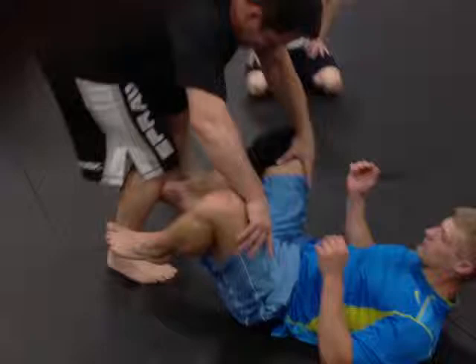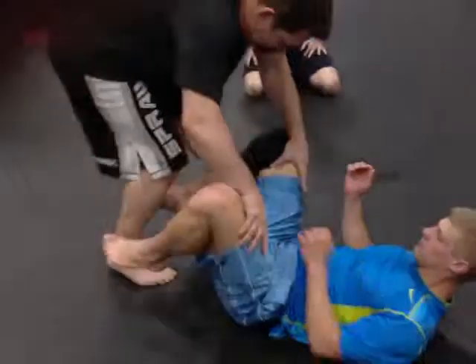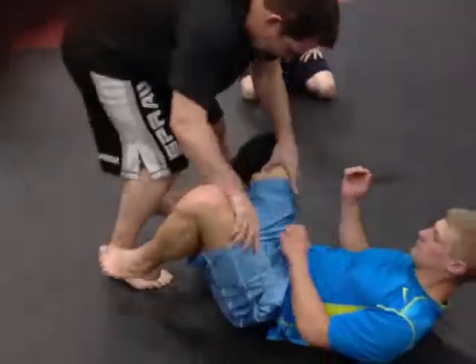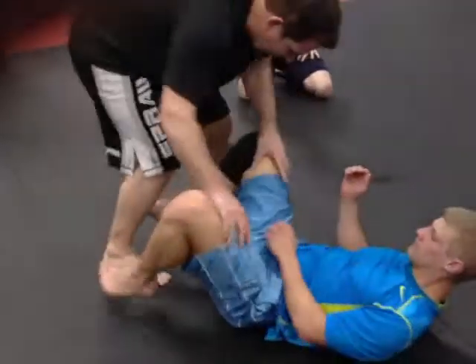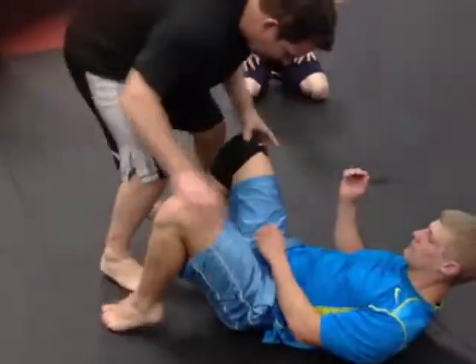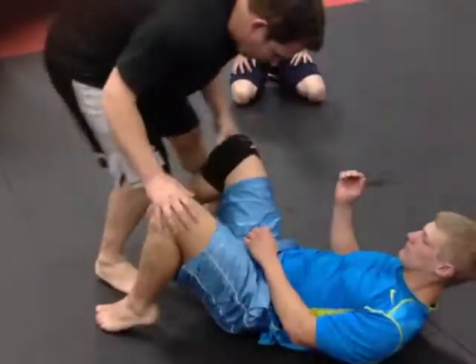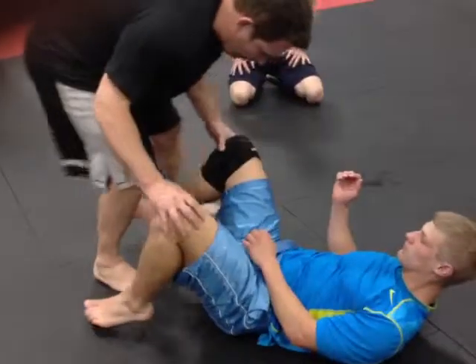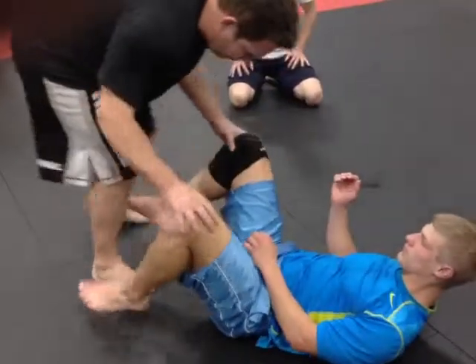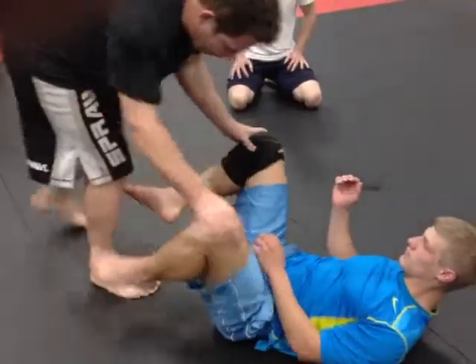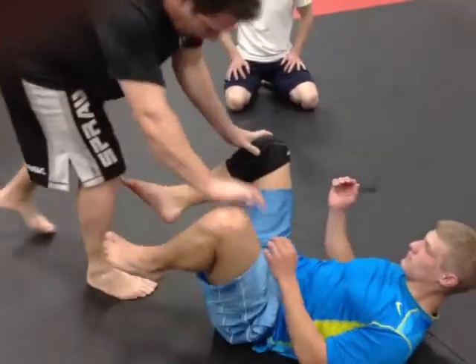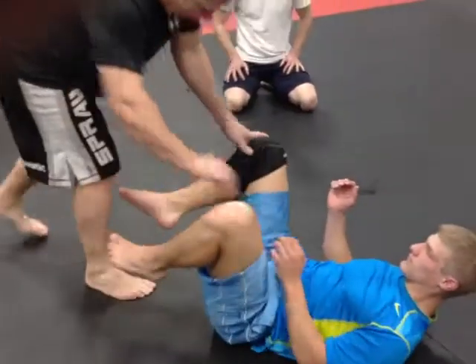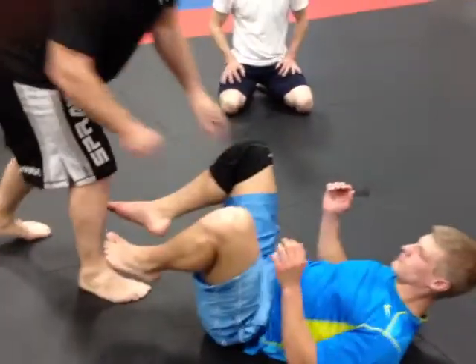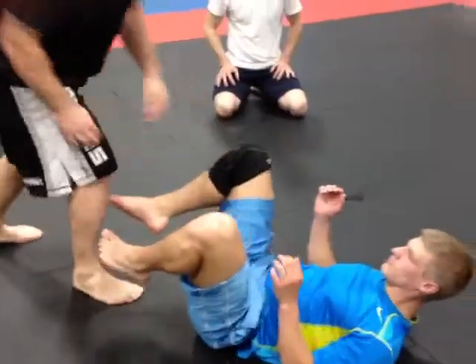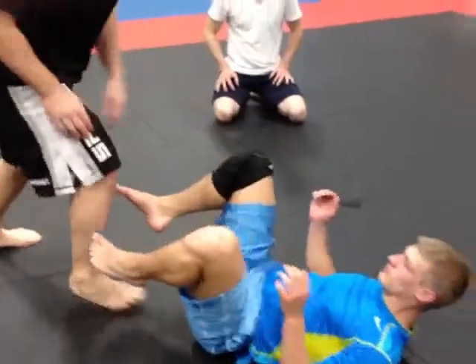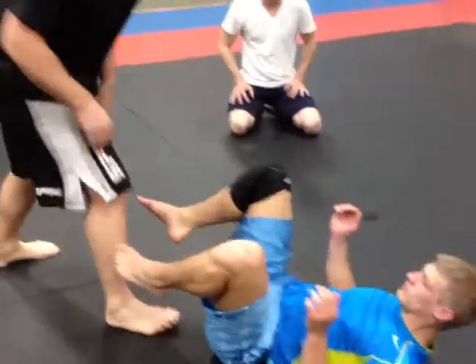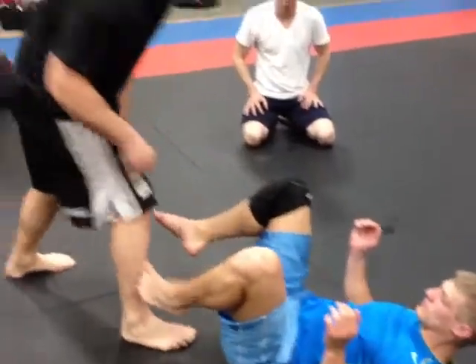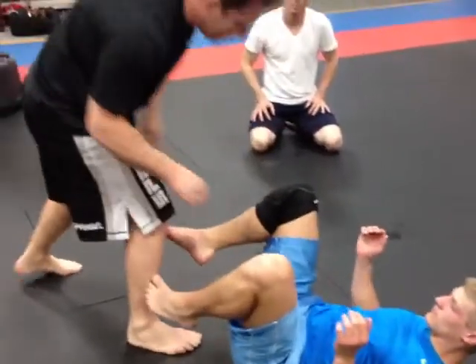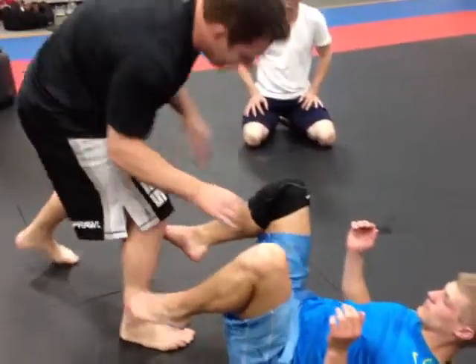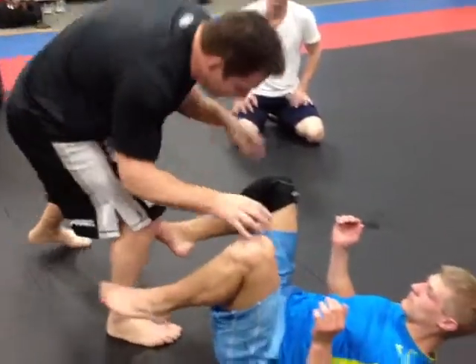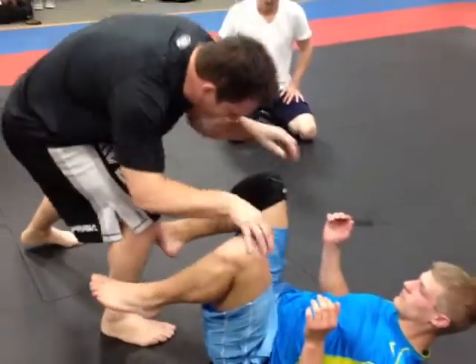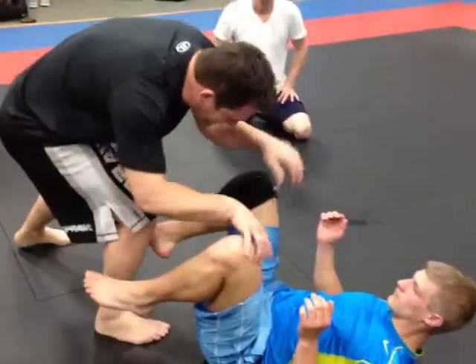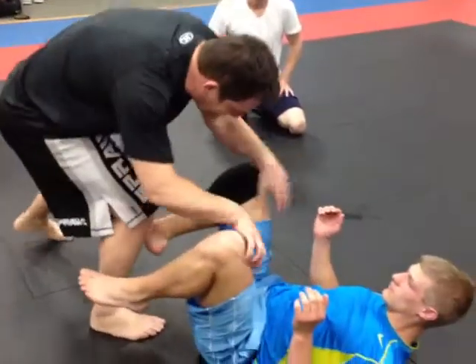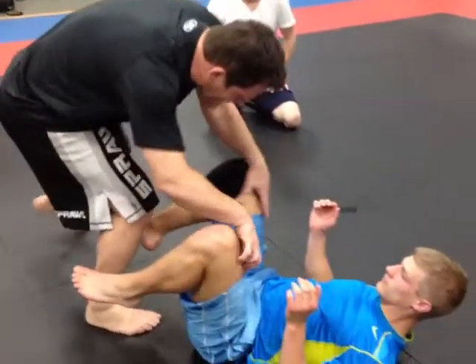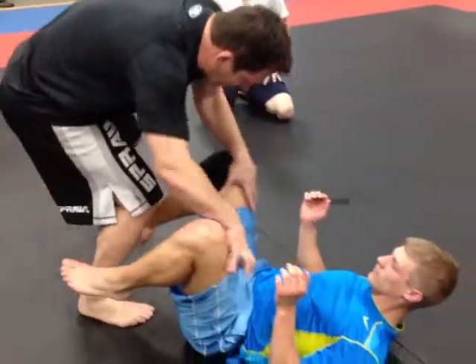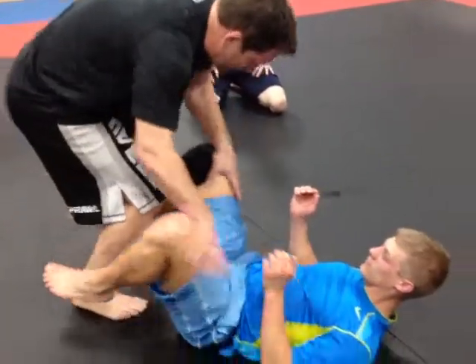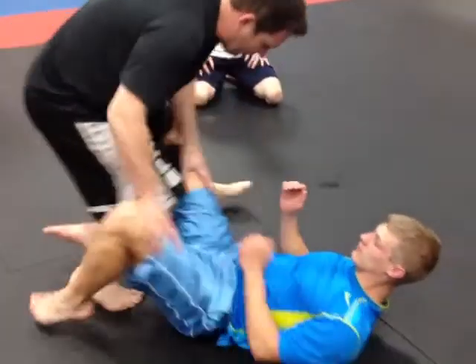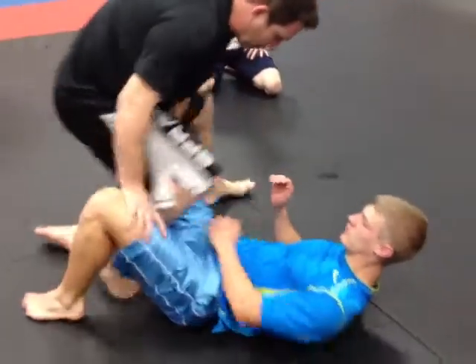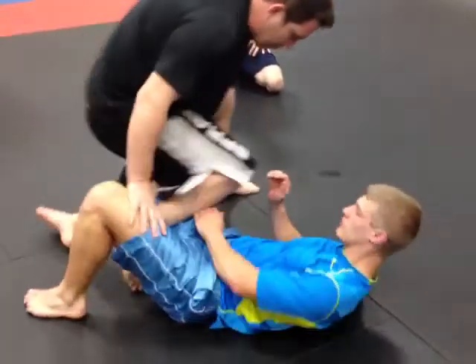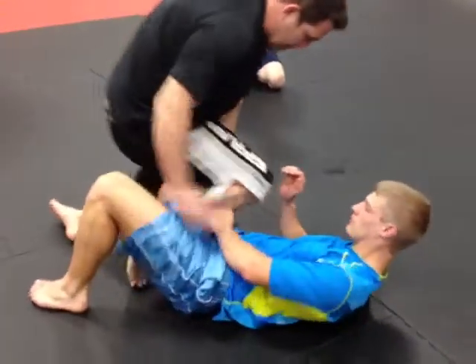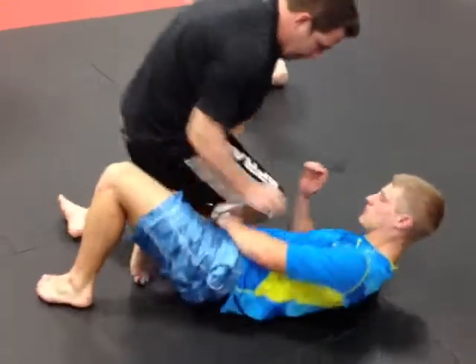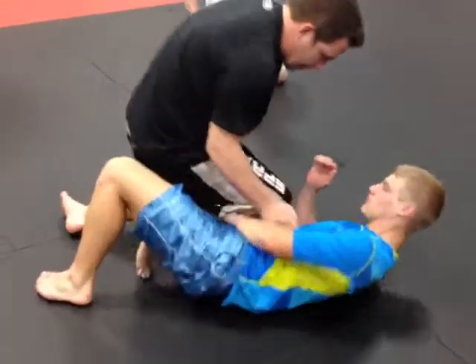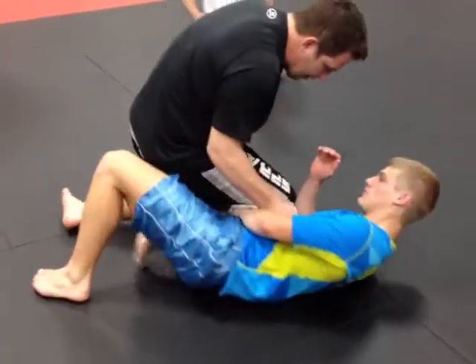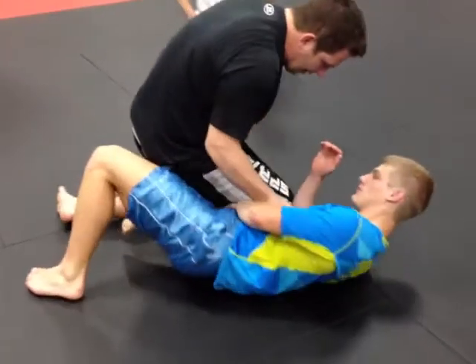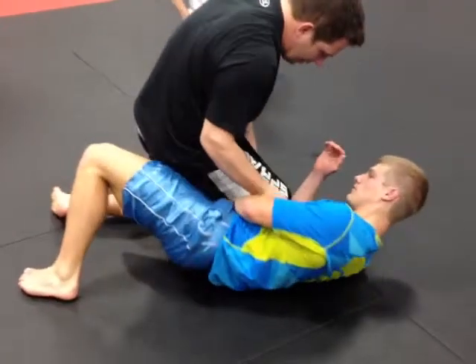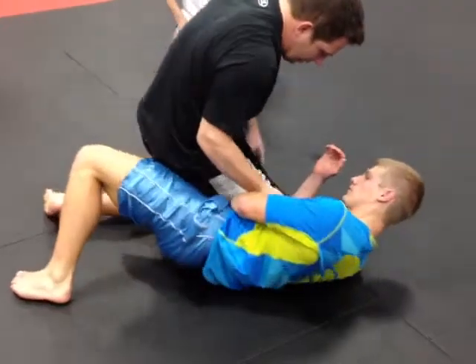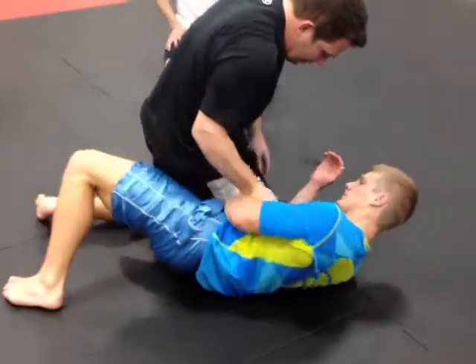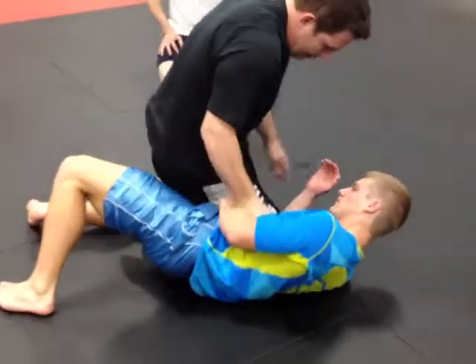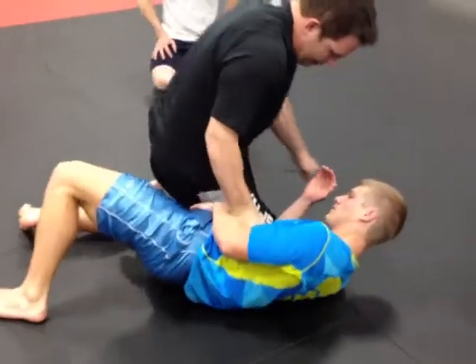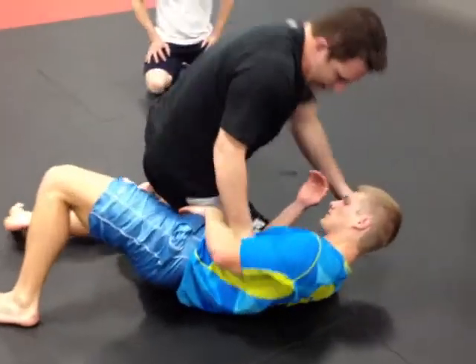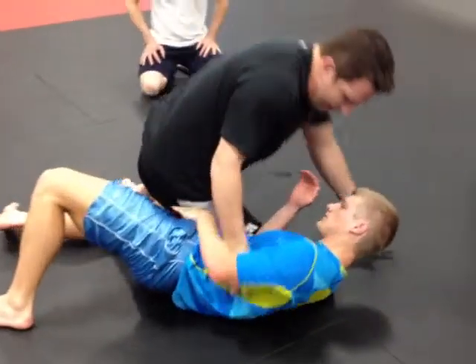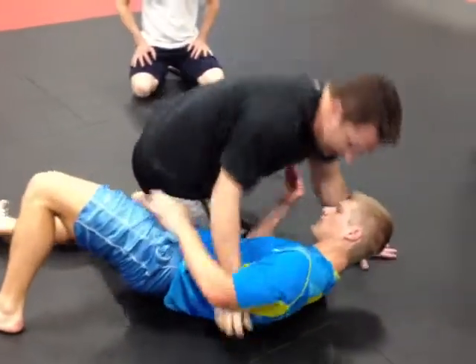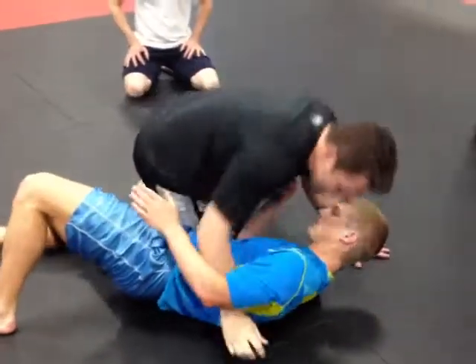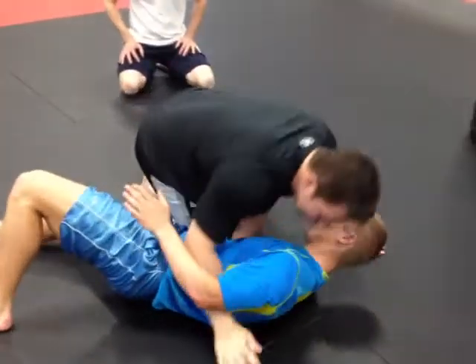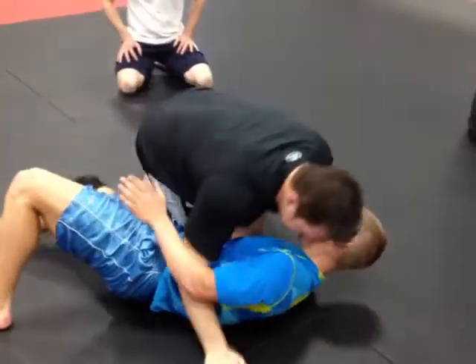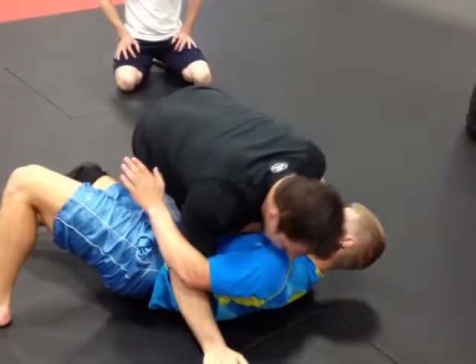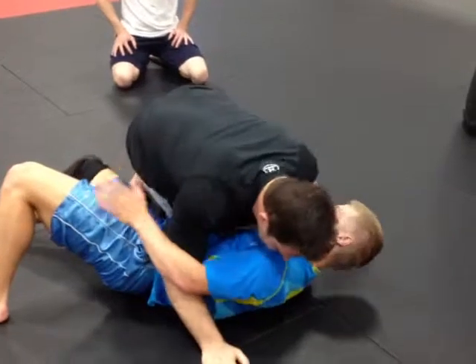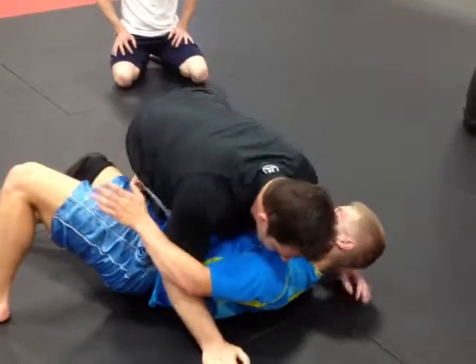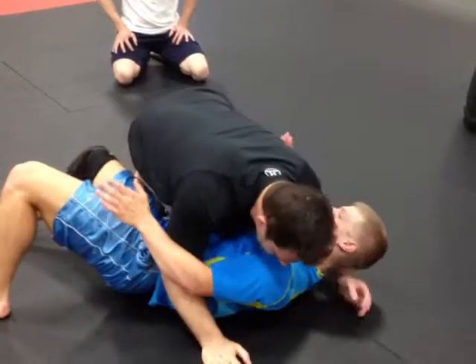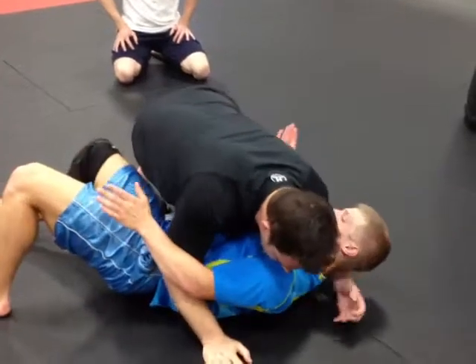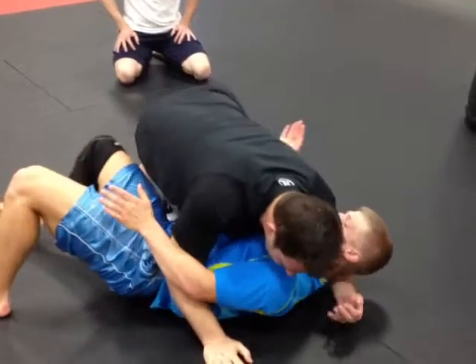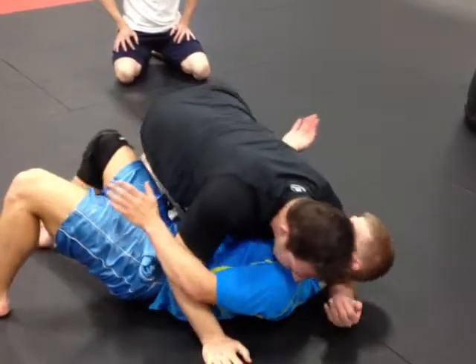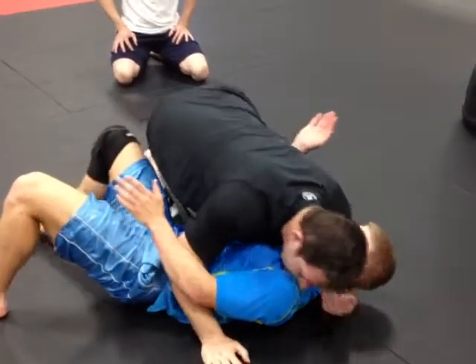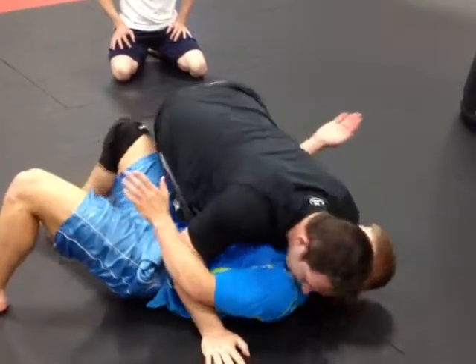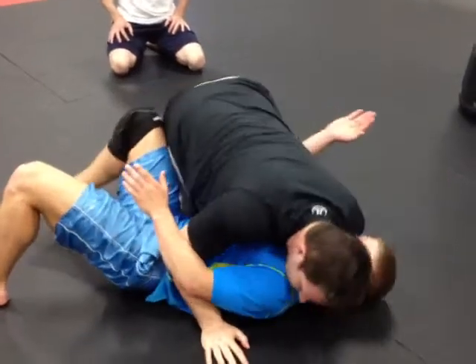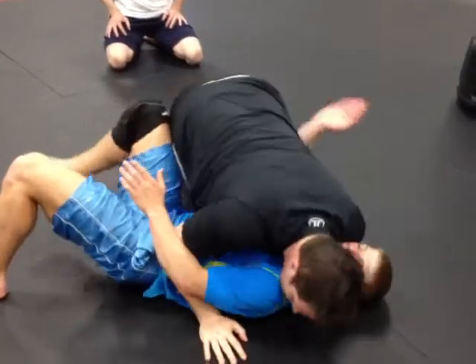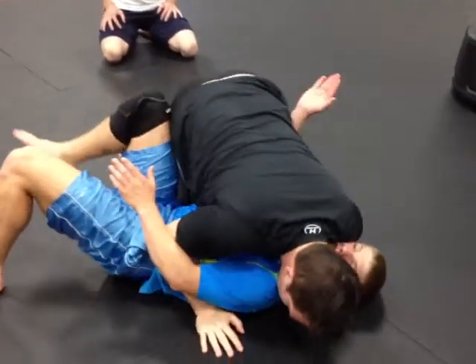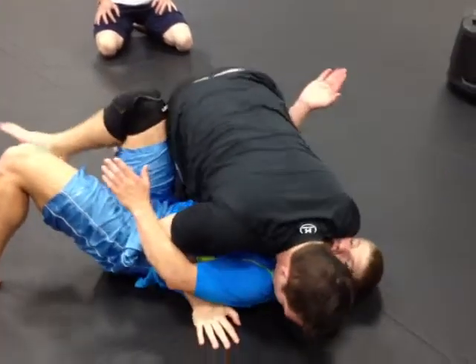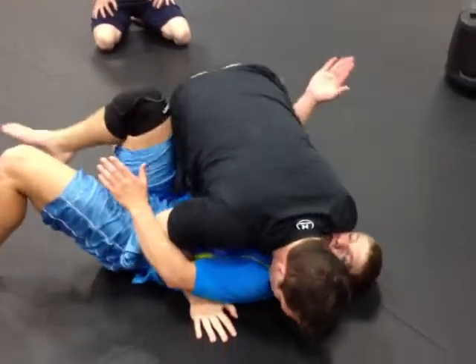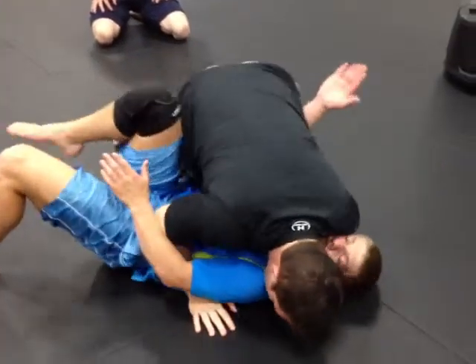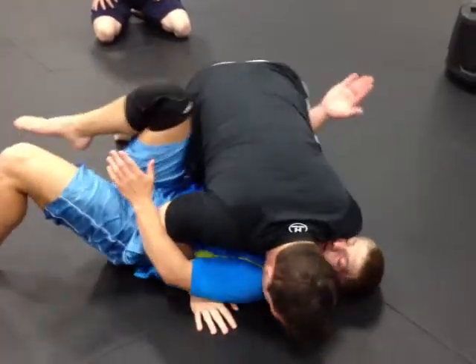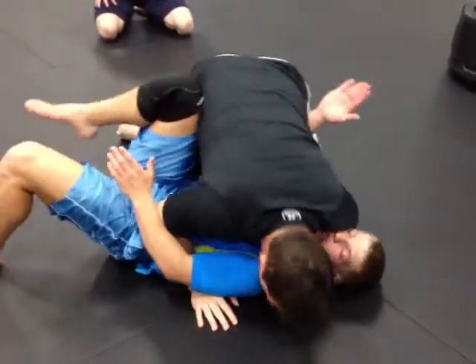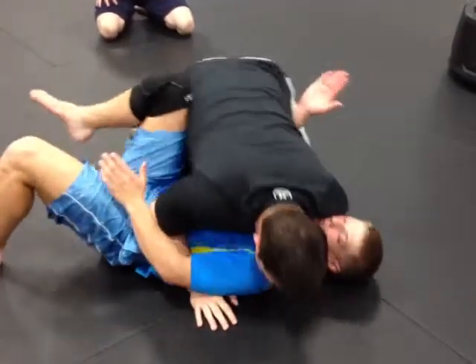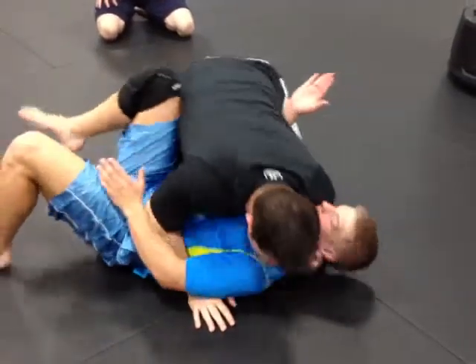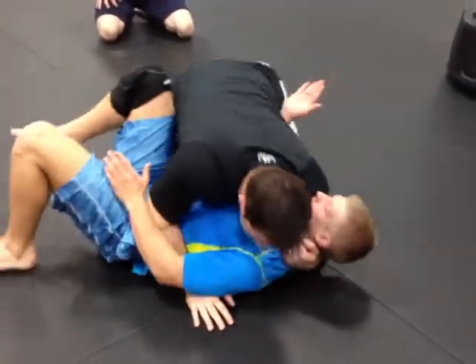One of my favorite passes is: I stand up, I come here, I get the side control, I come here to the shore.